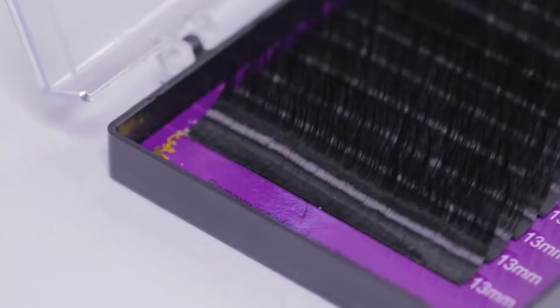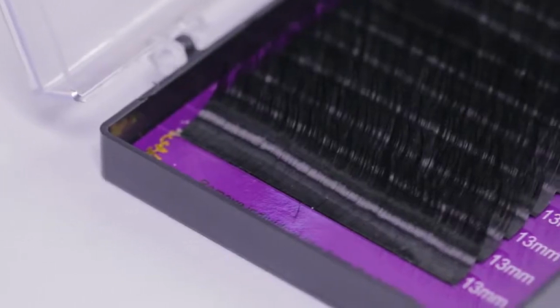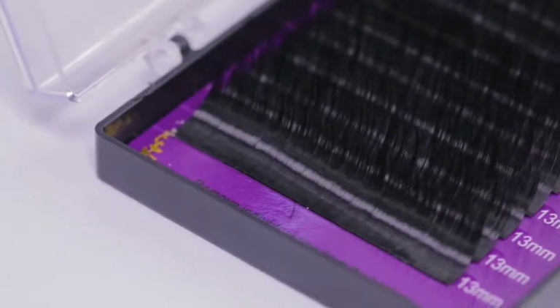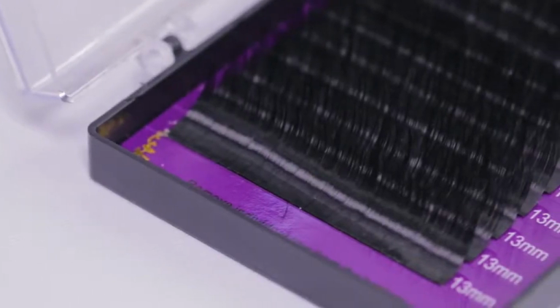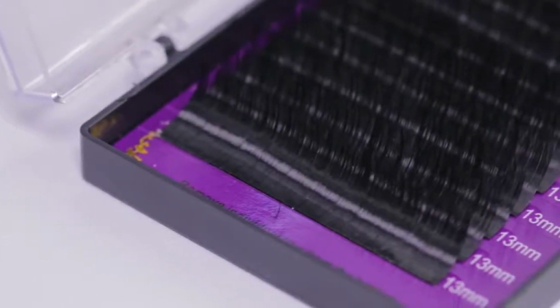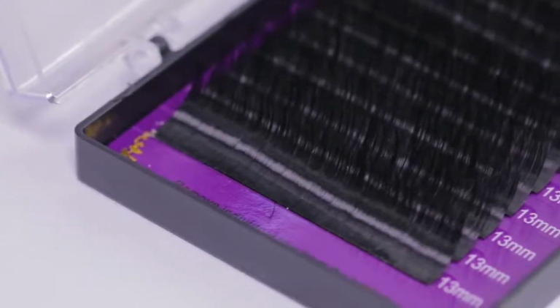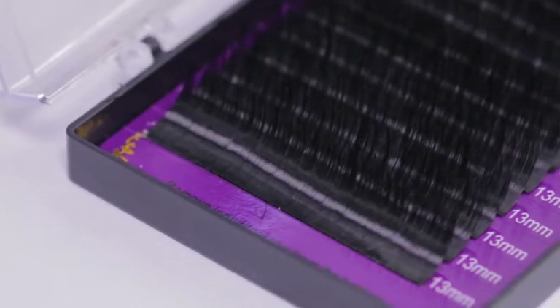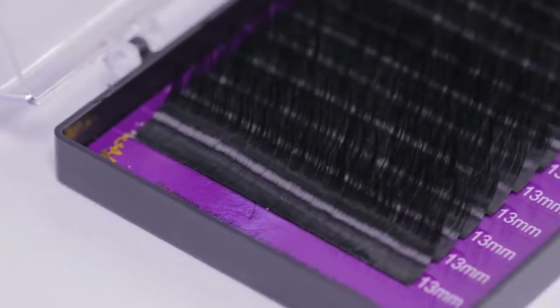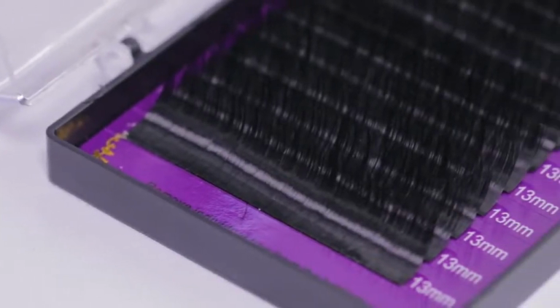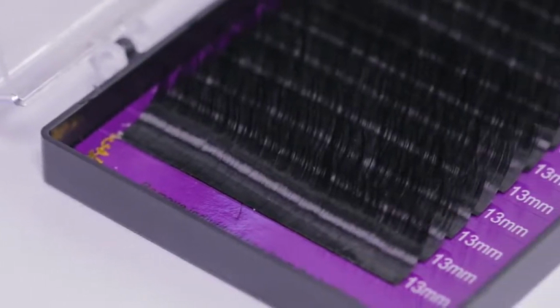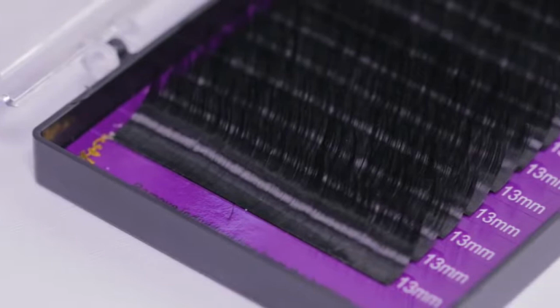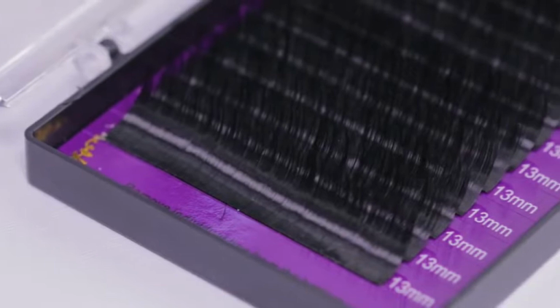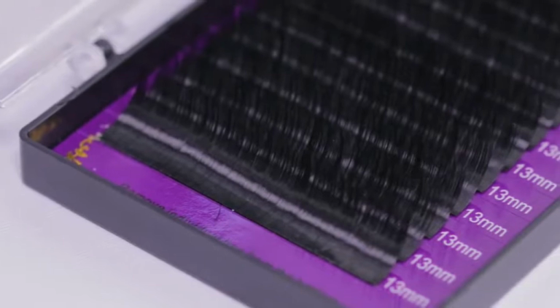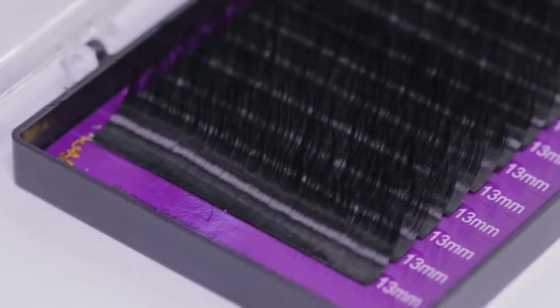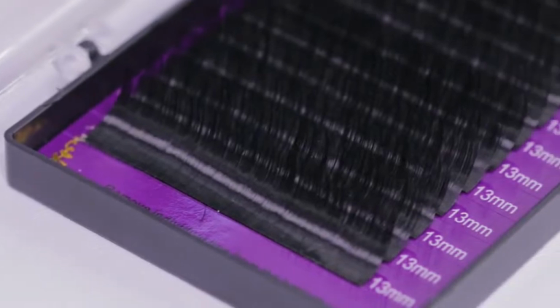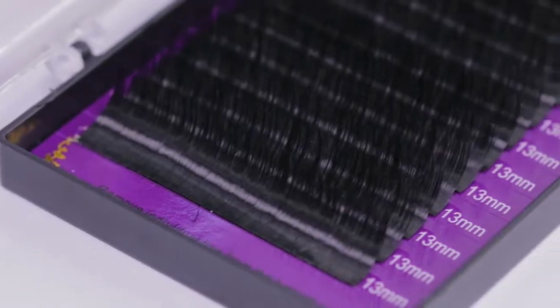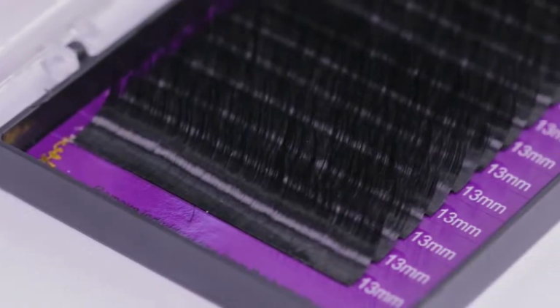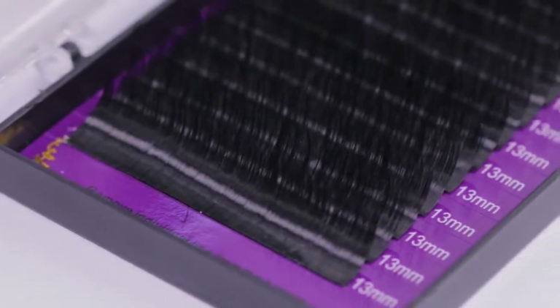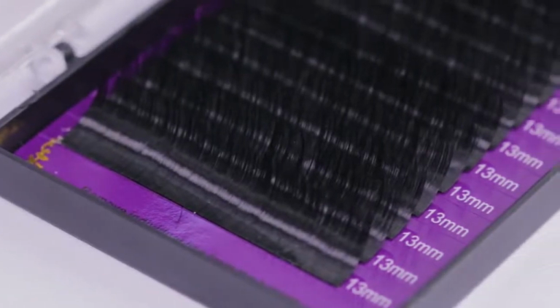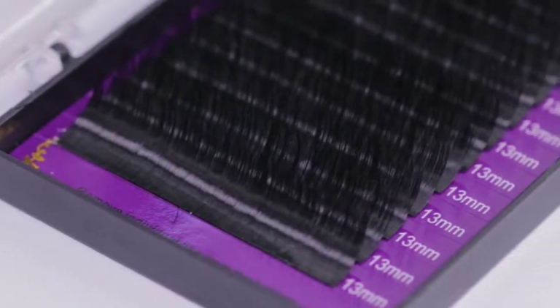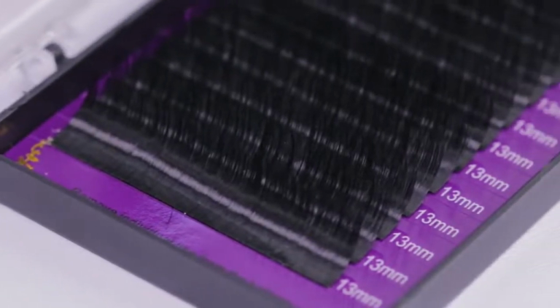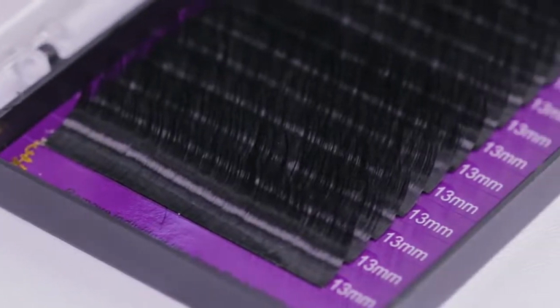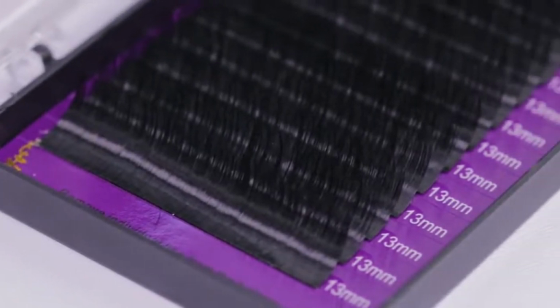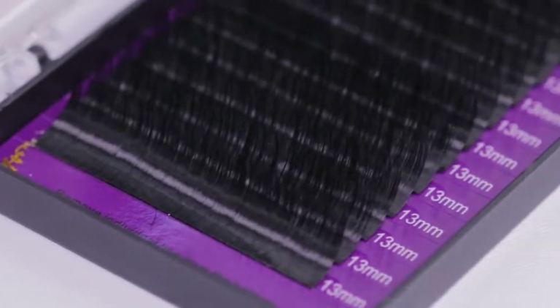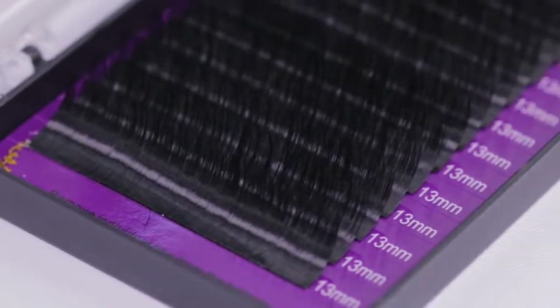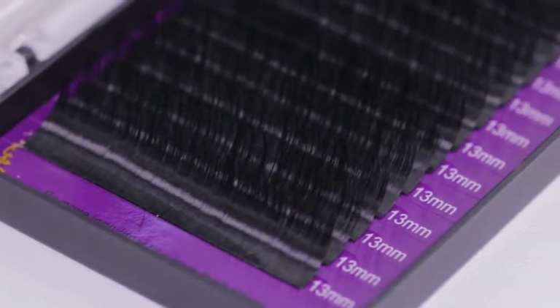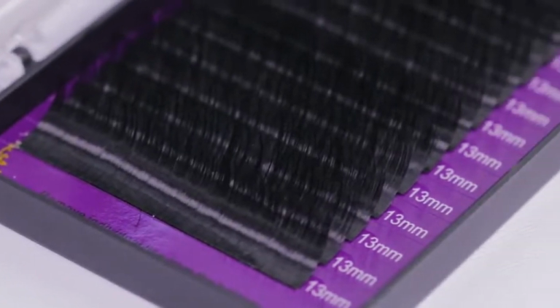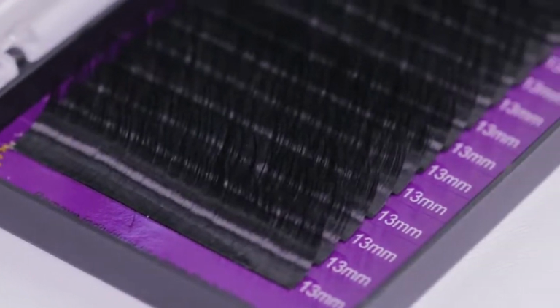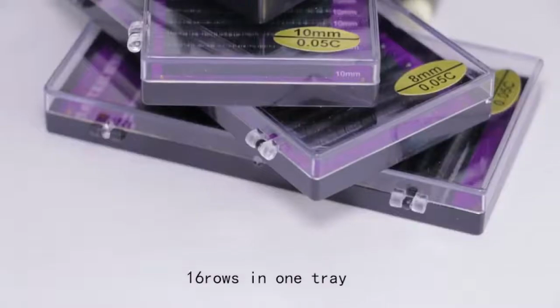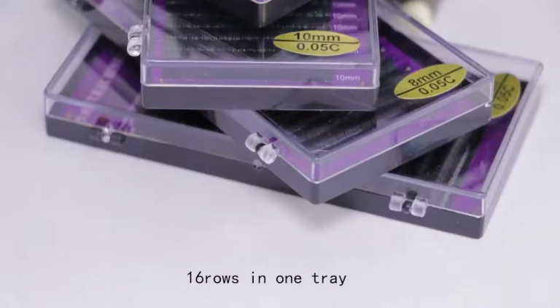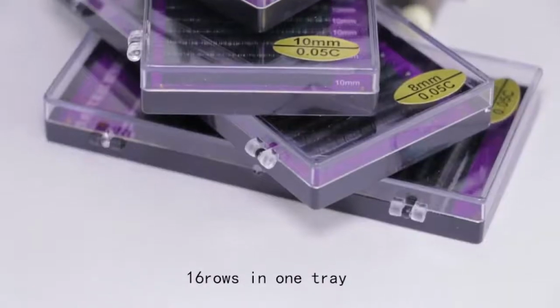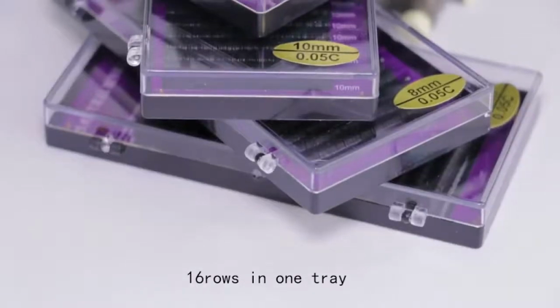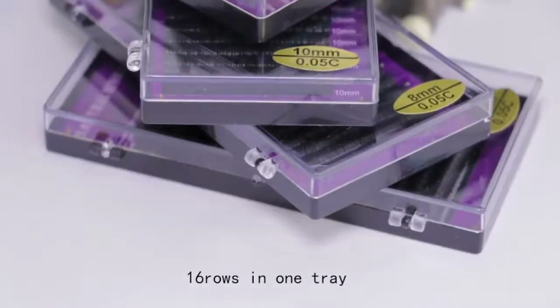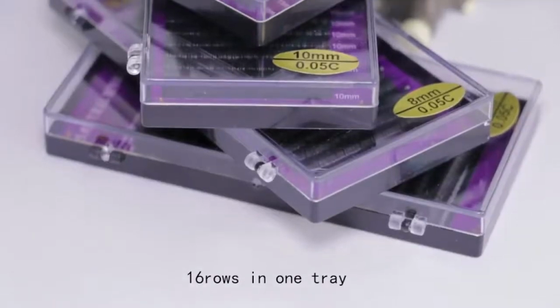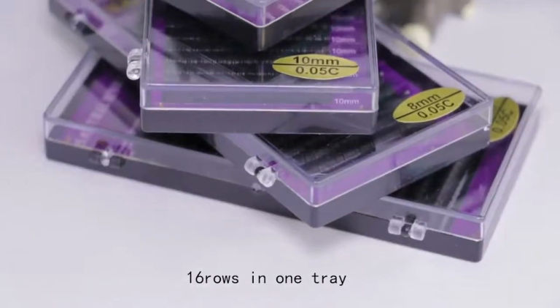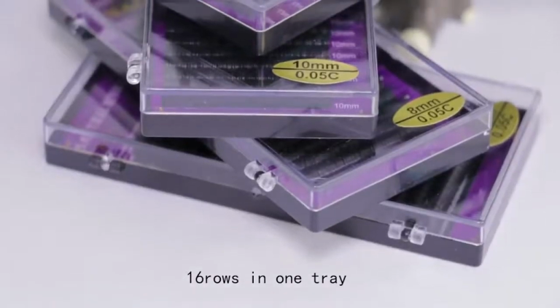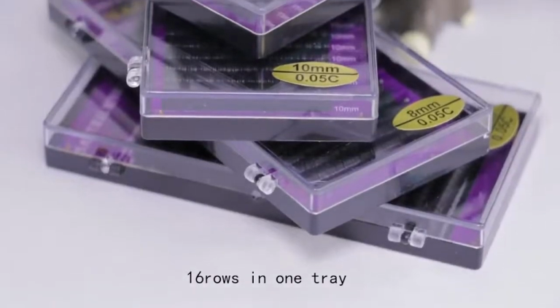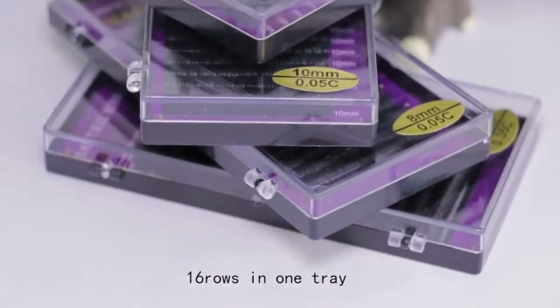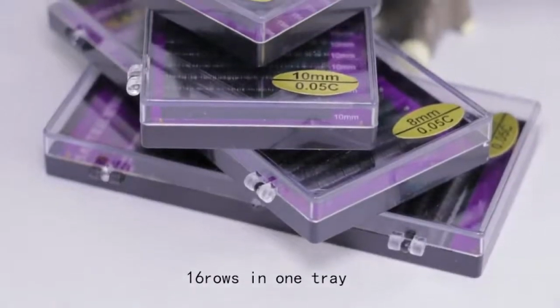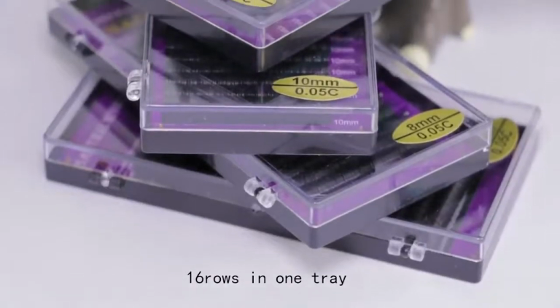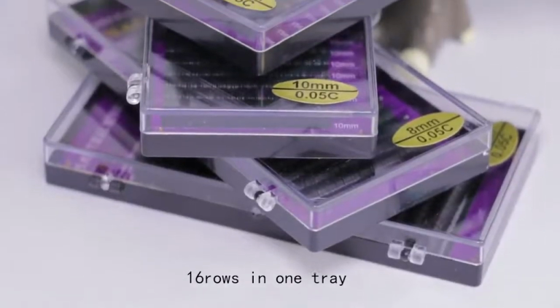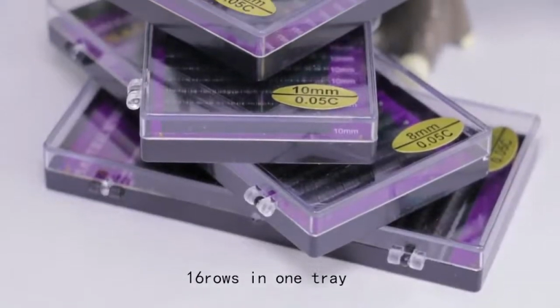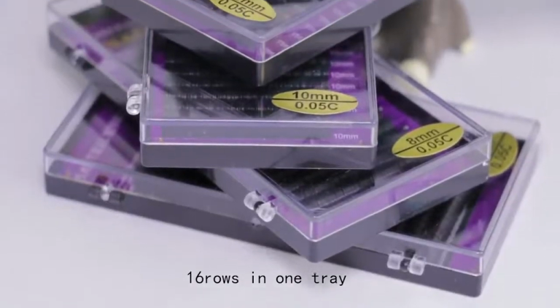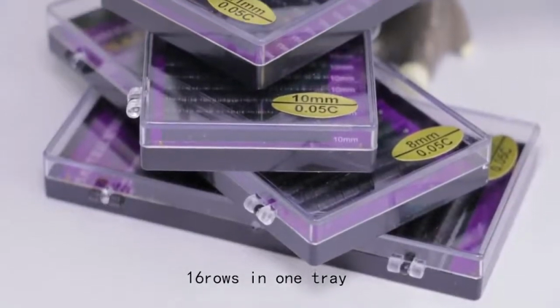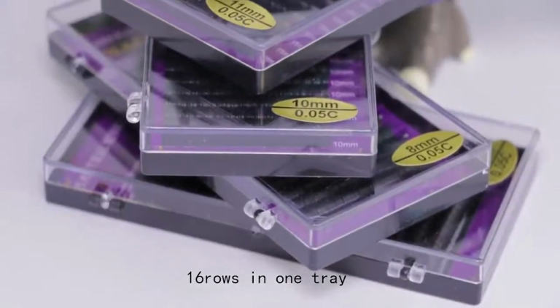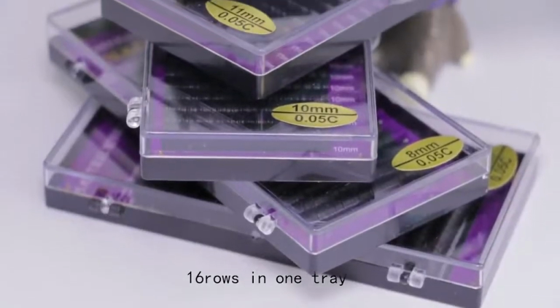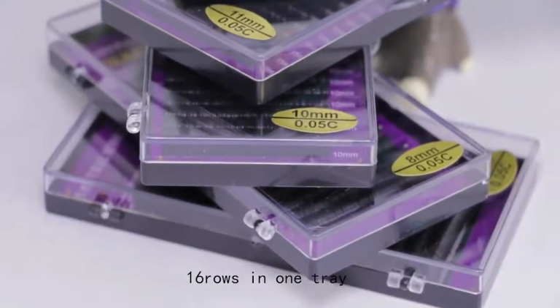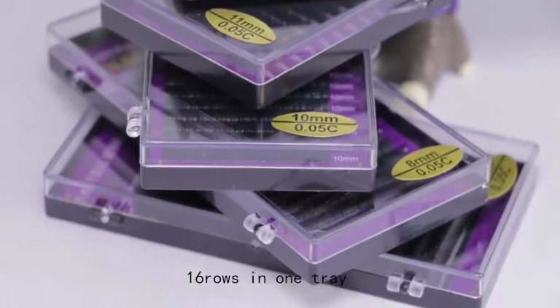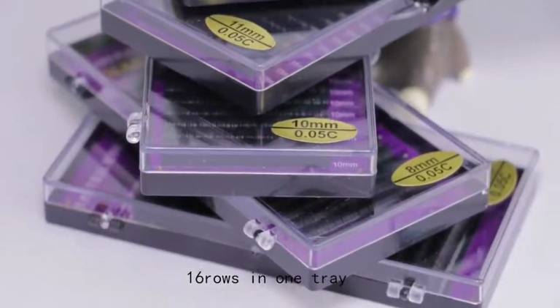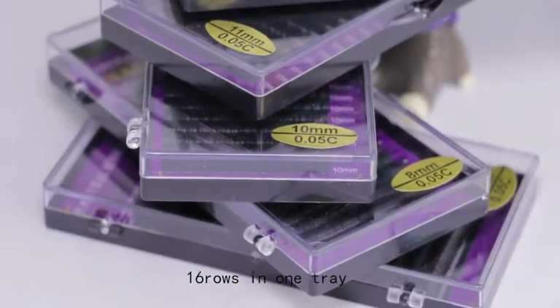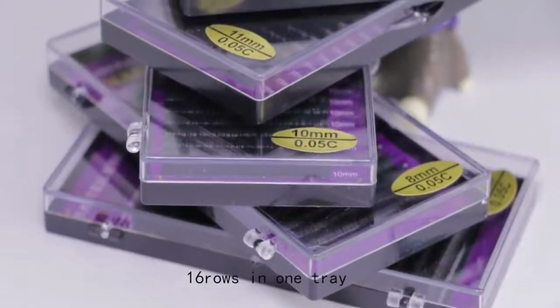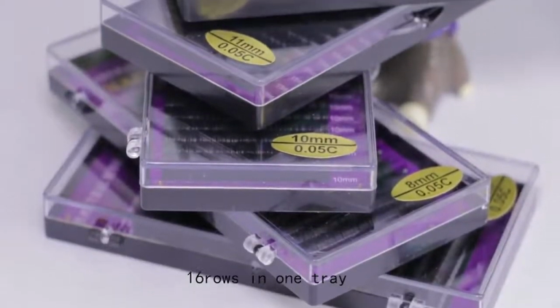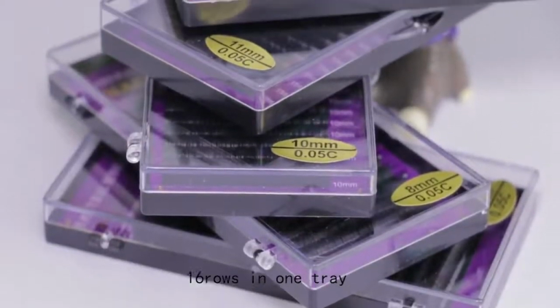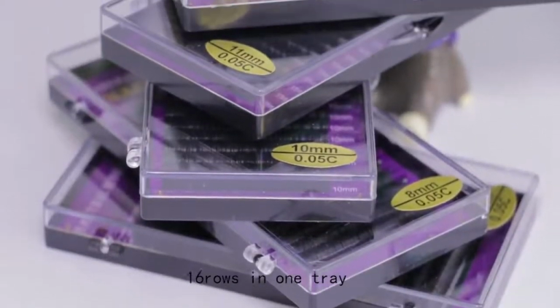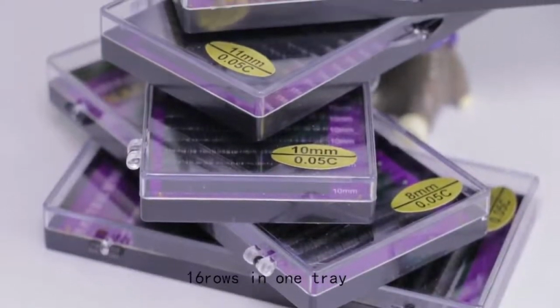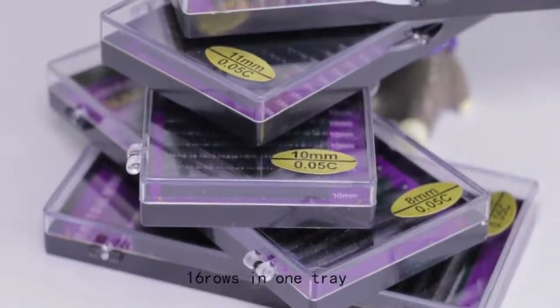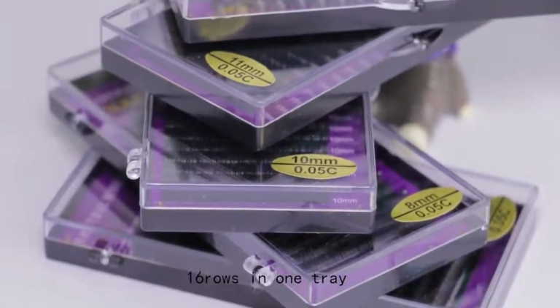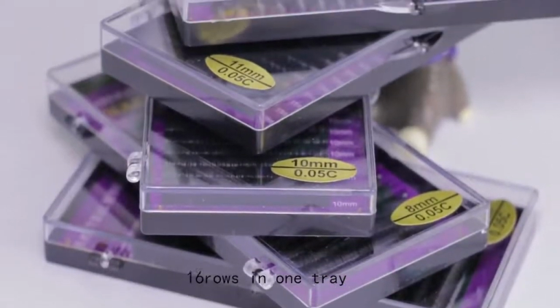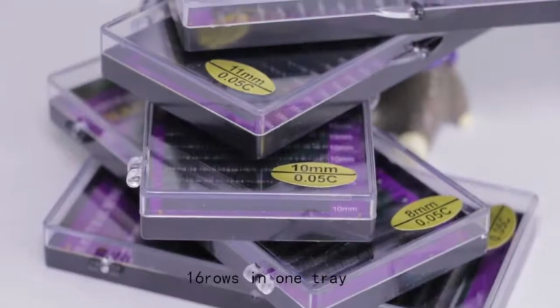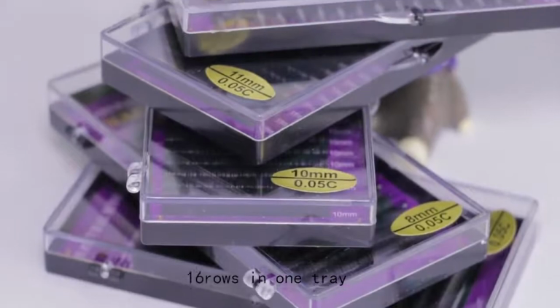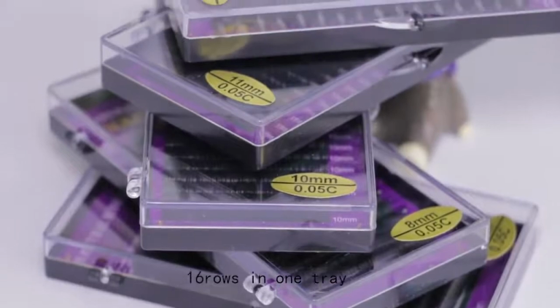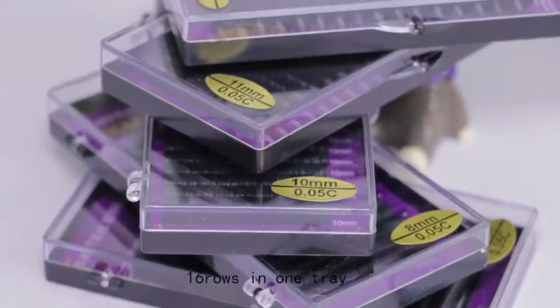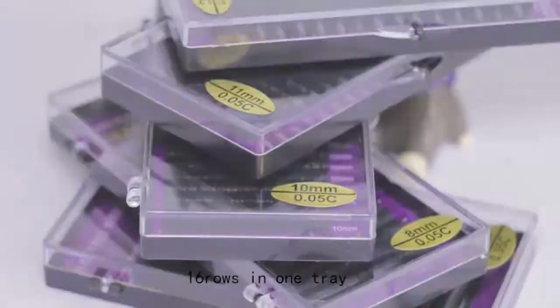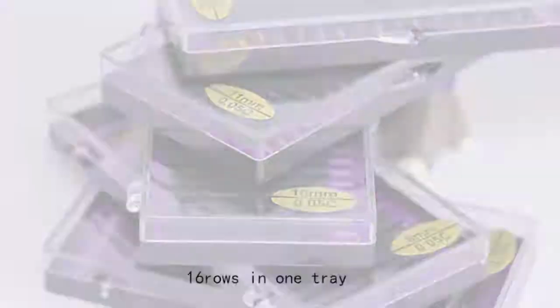The curls available are J, B, C, and D. Each tray contains 16 rows. It is worth owning for you.